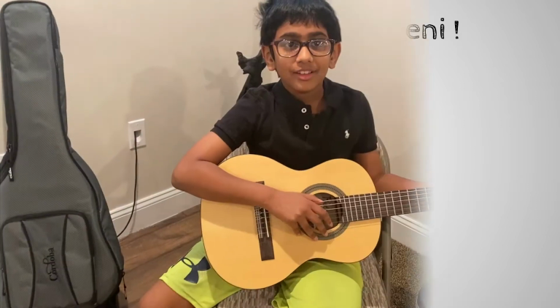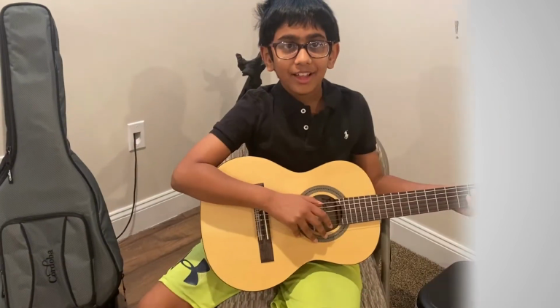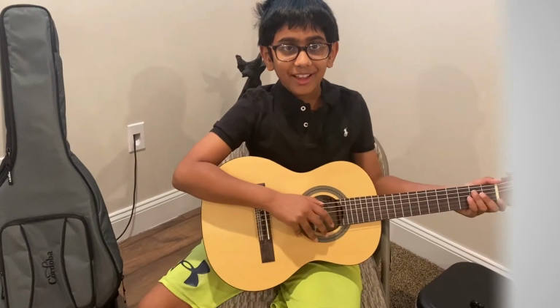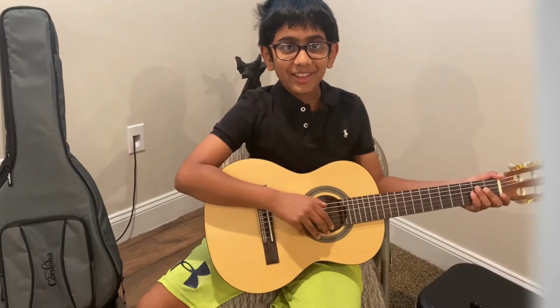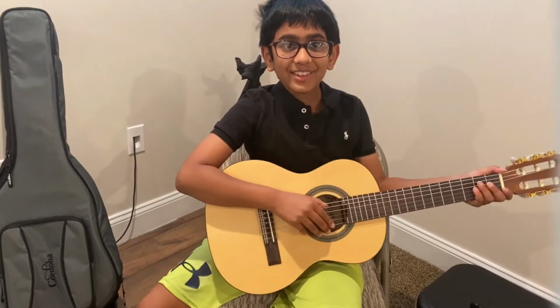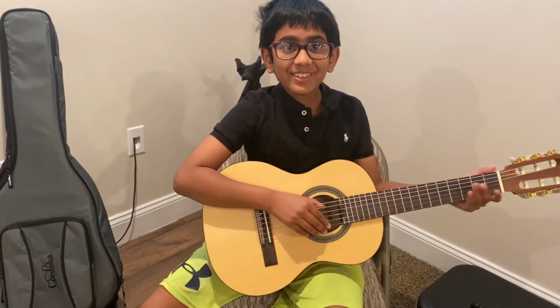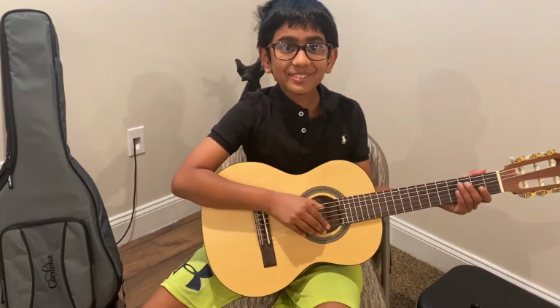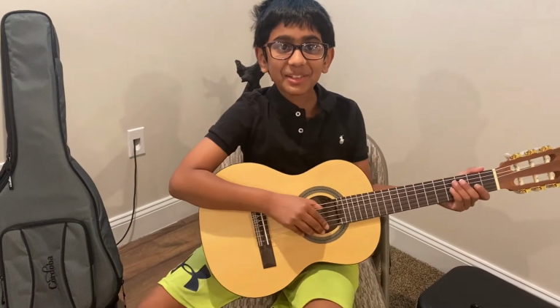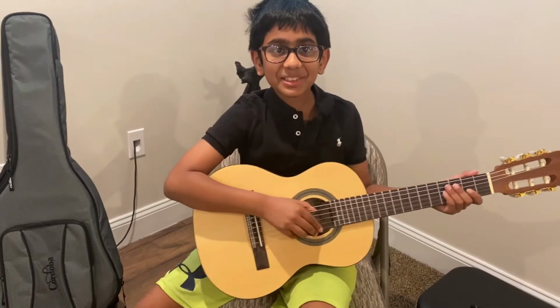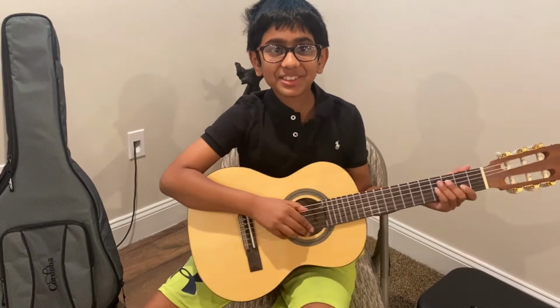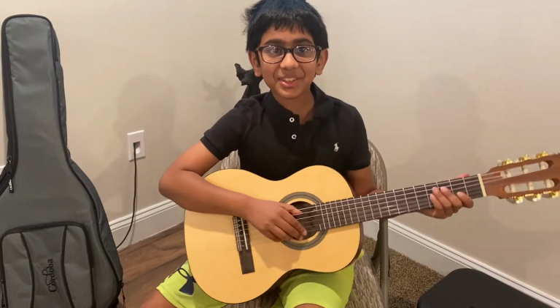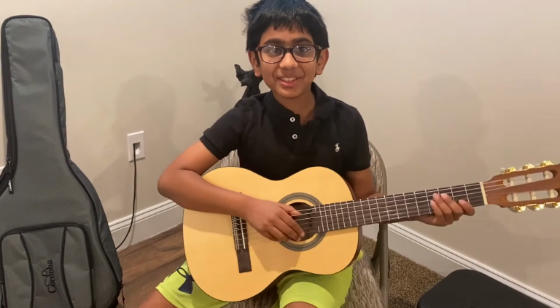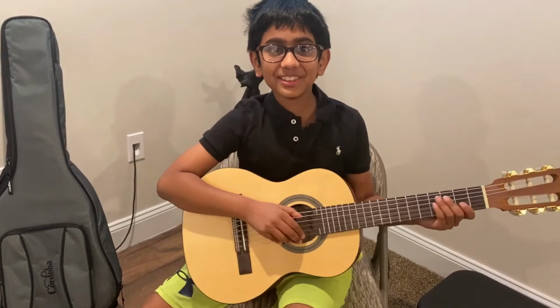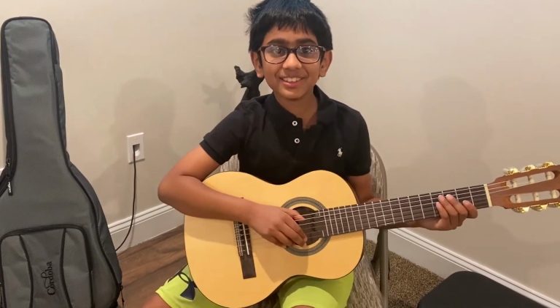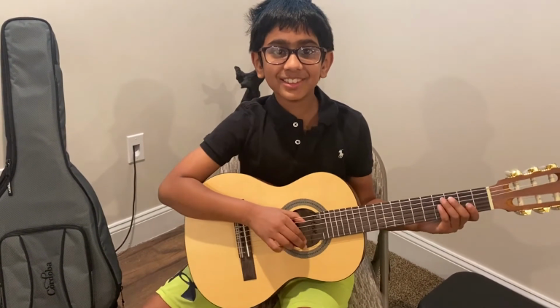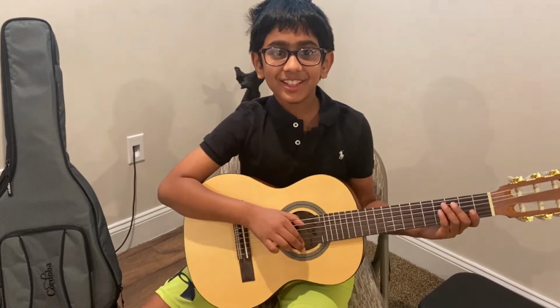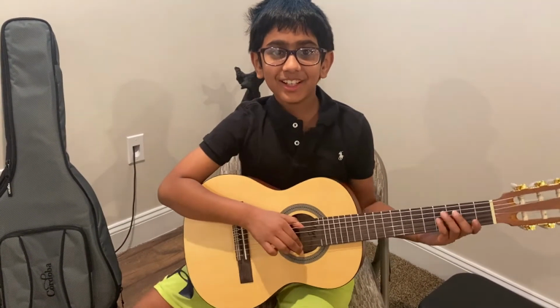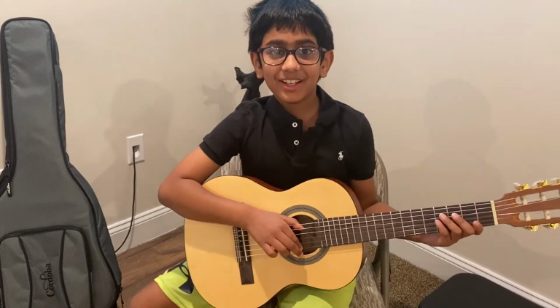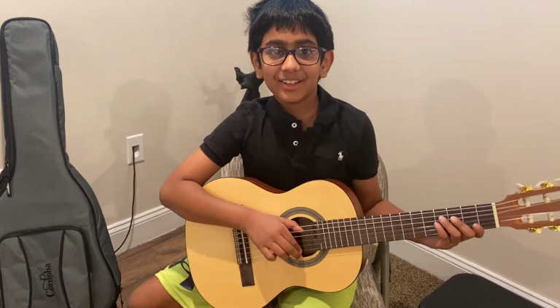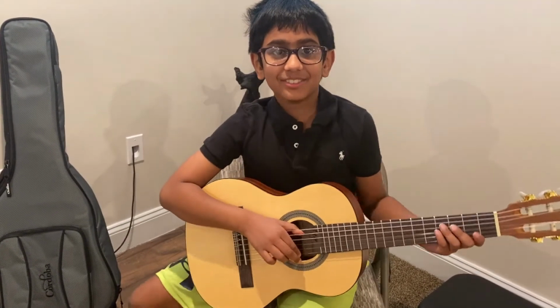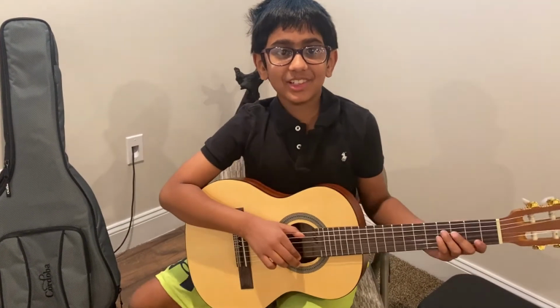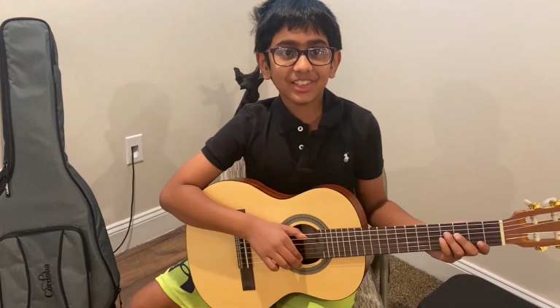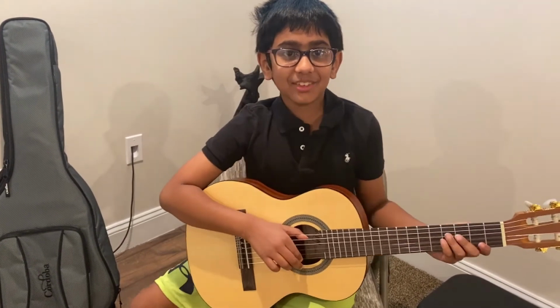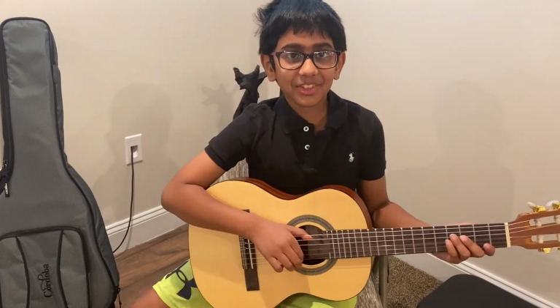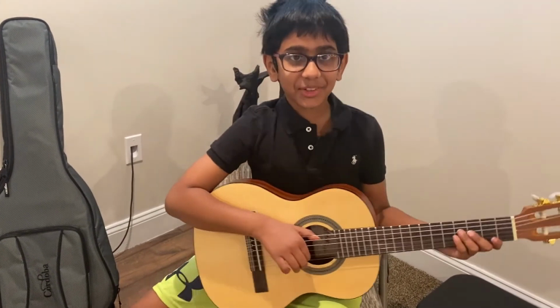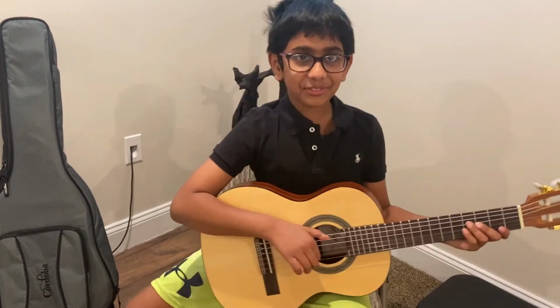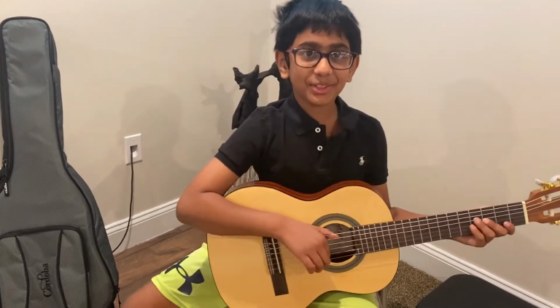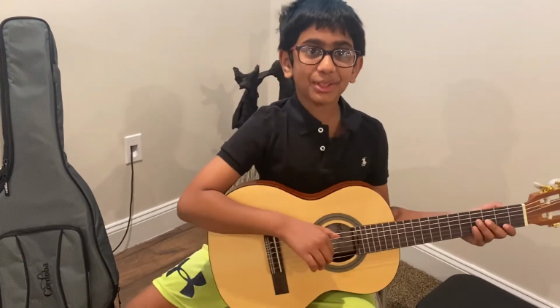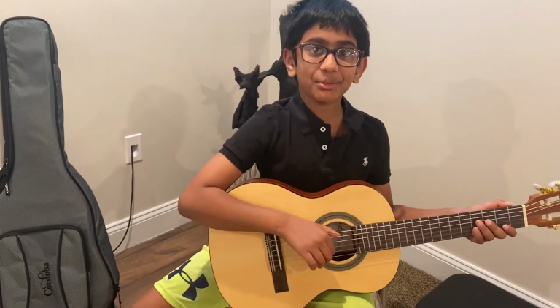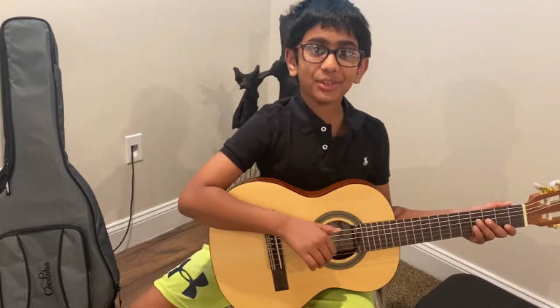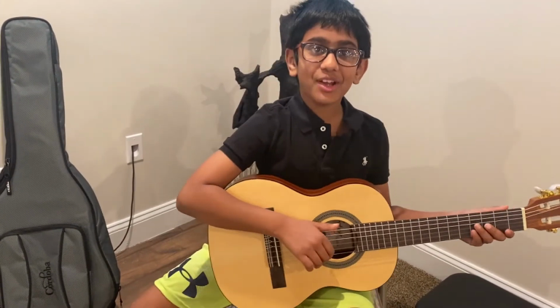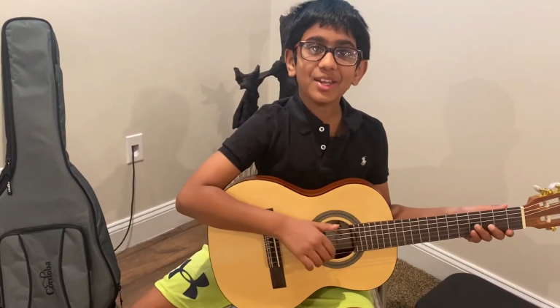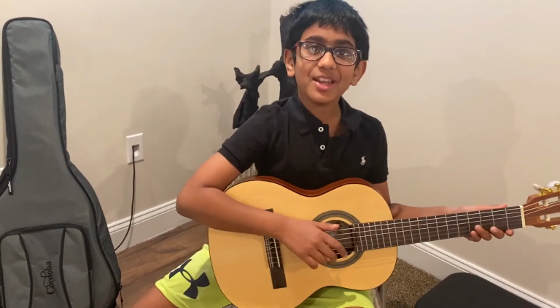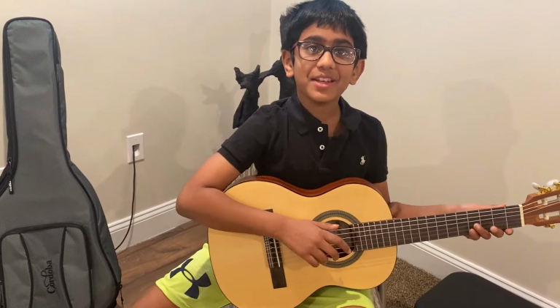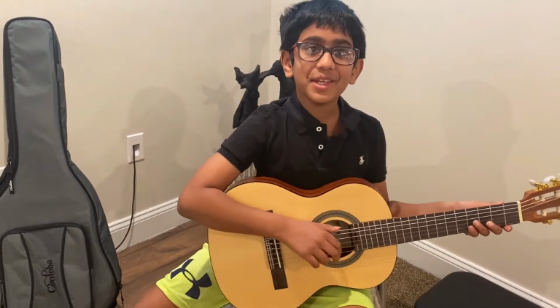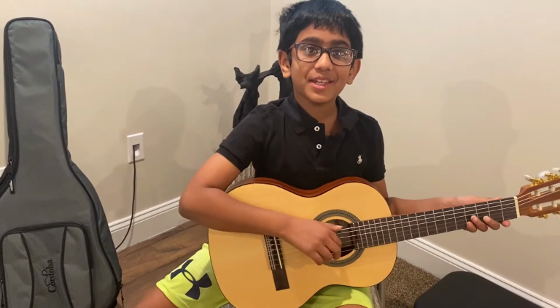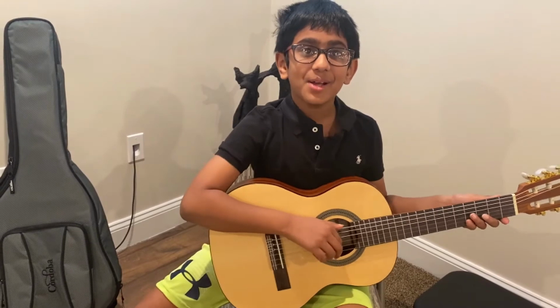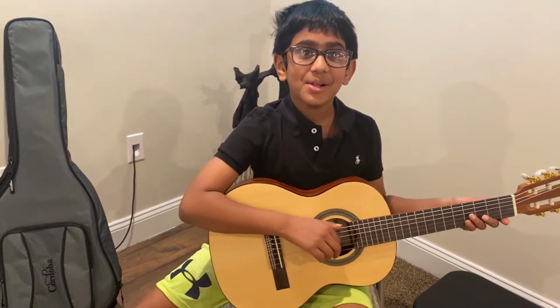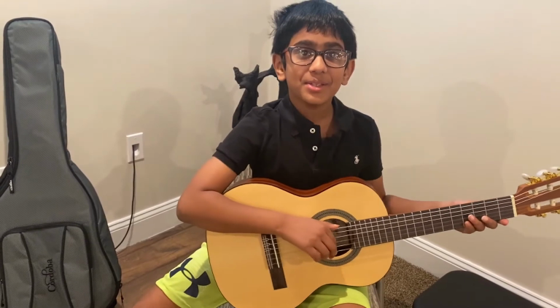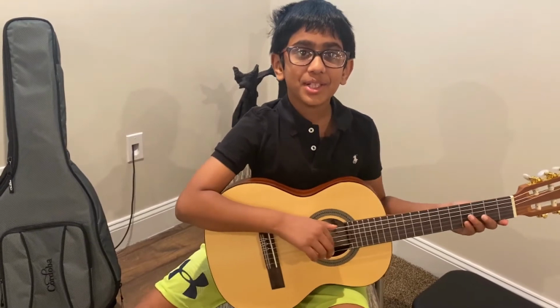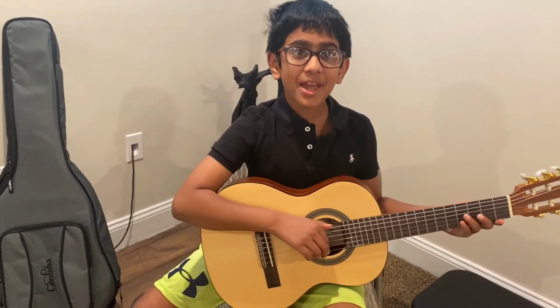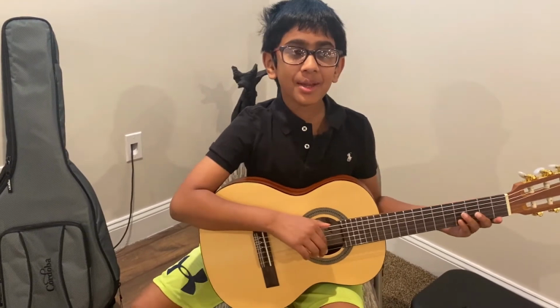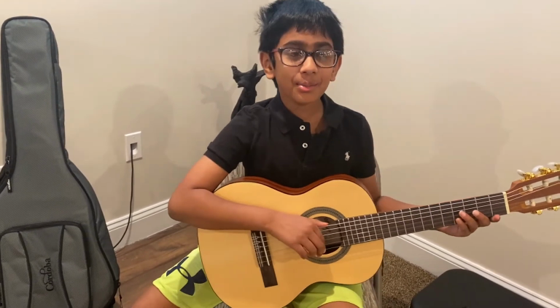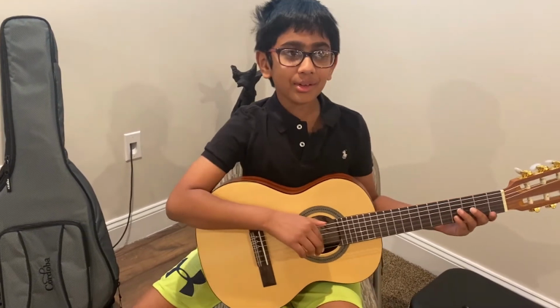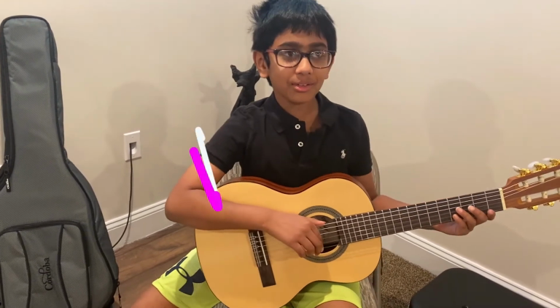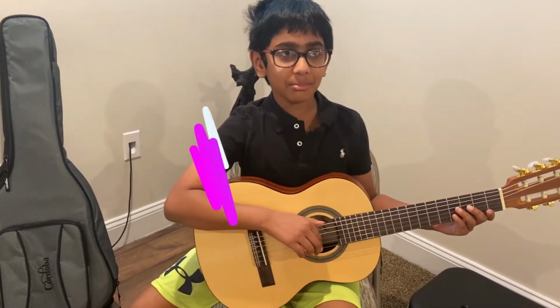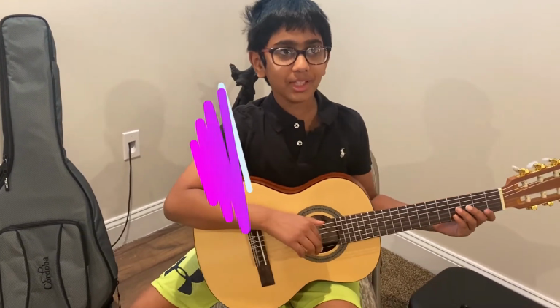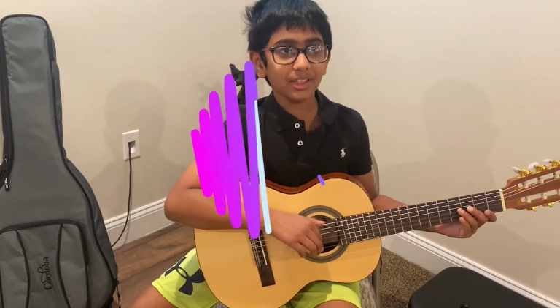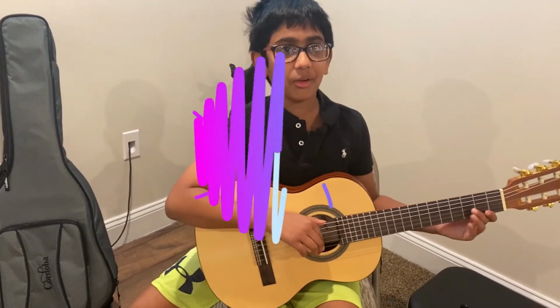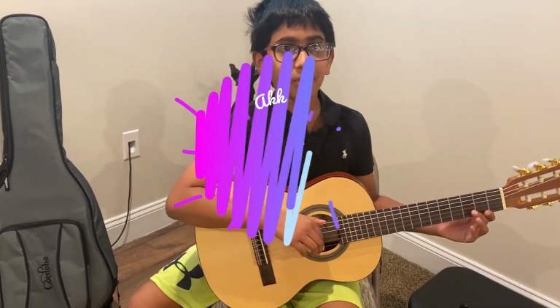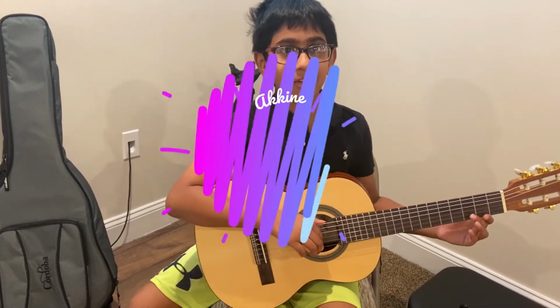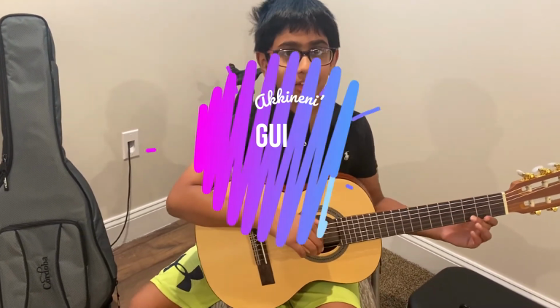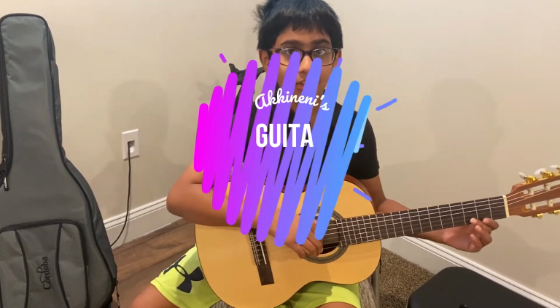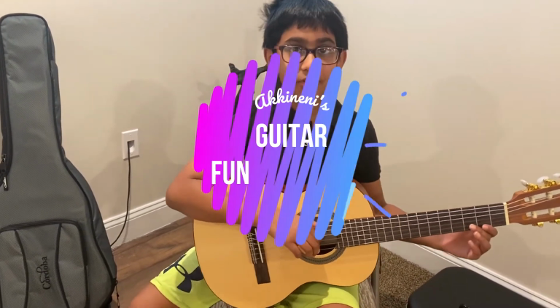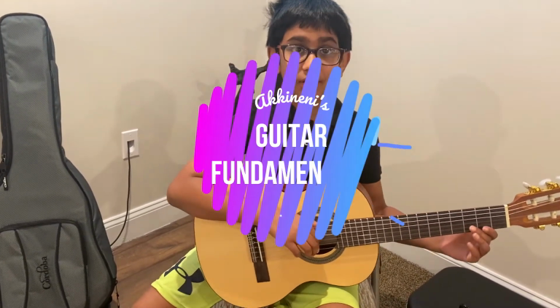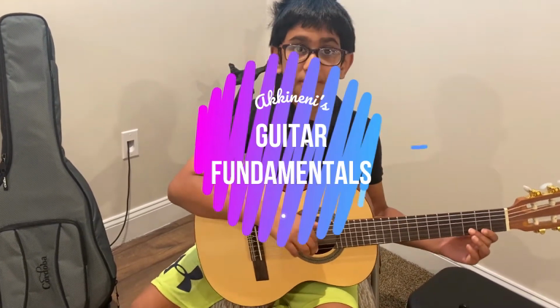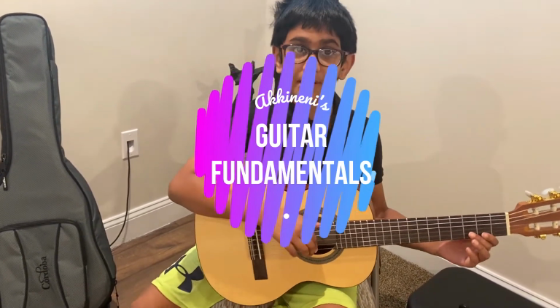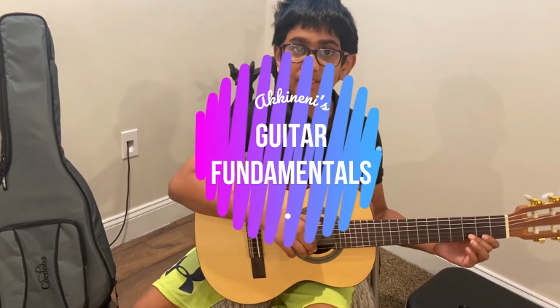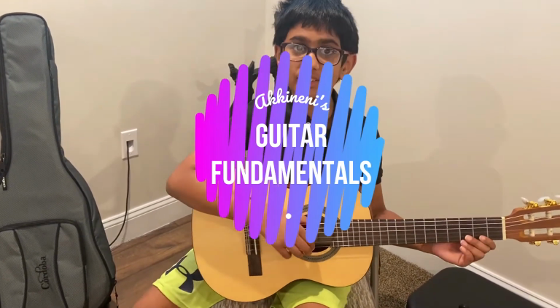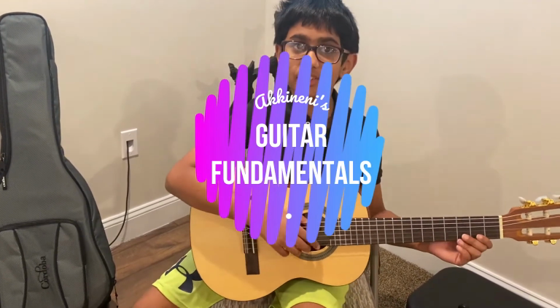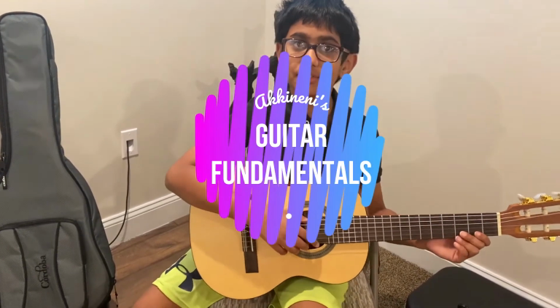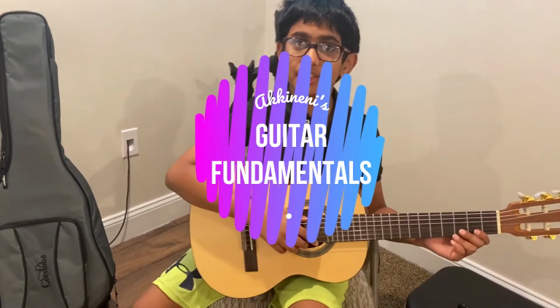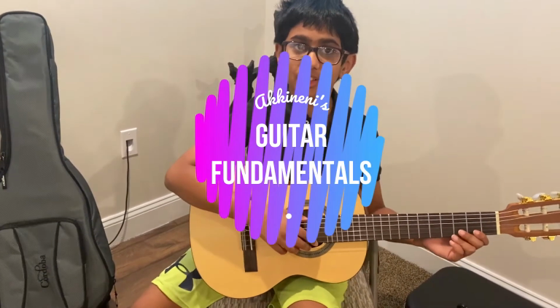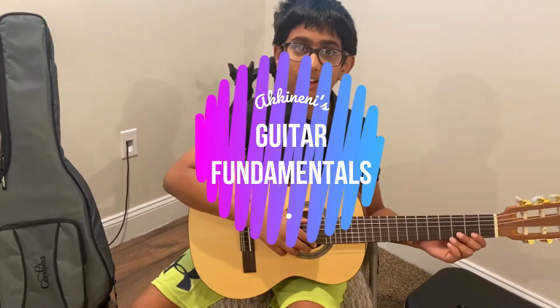Hello Adventurers! Welcome to Adventures with Ducky Ninny. Today we're going to be learning the fundamentals of guitar.